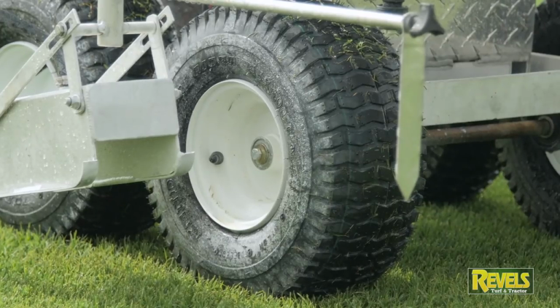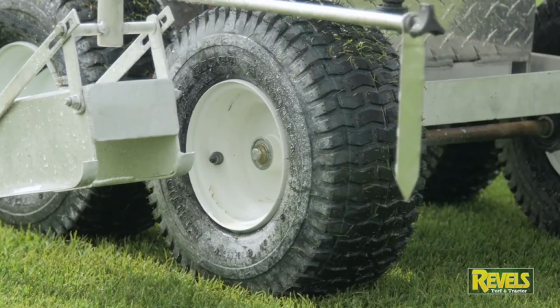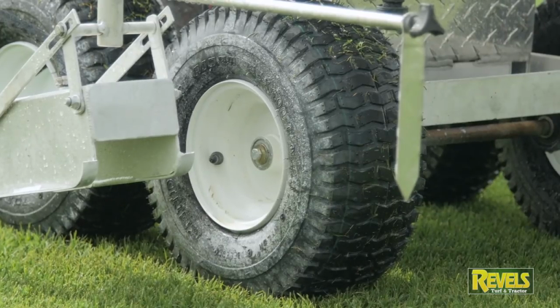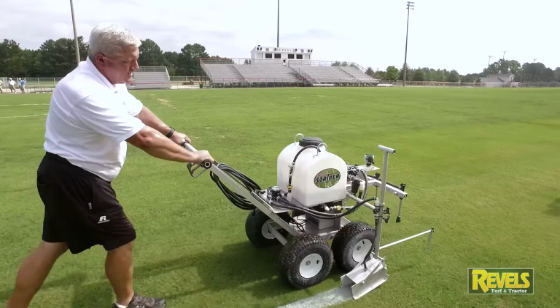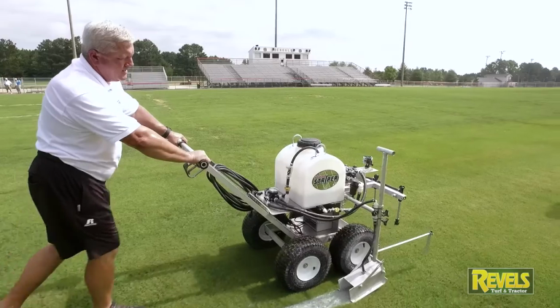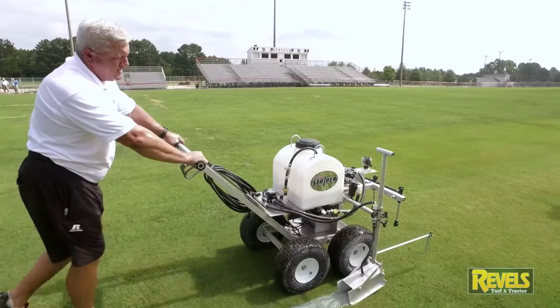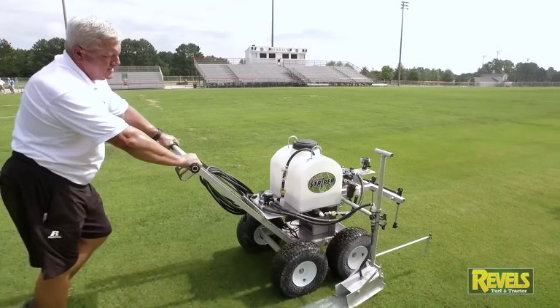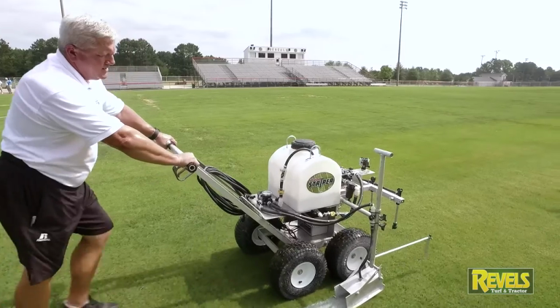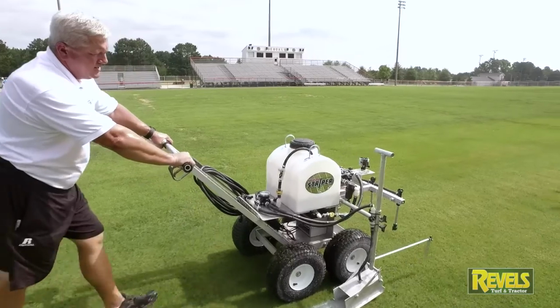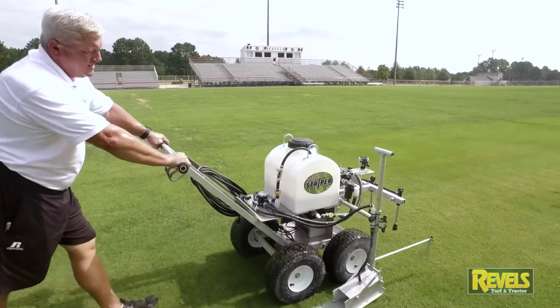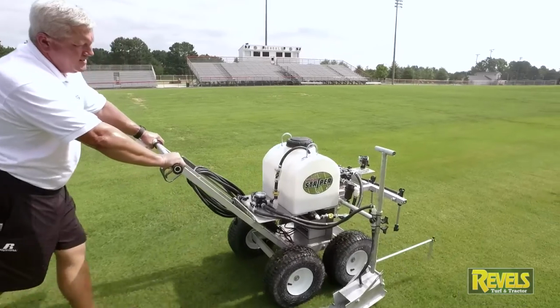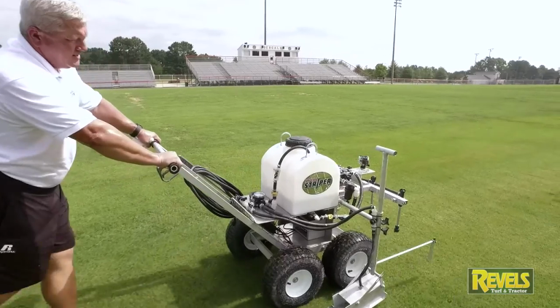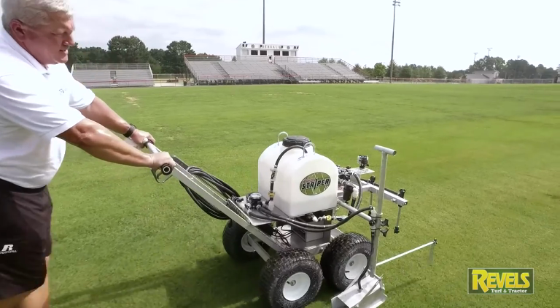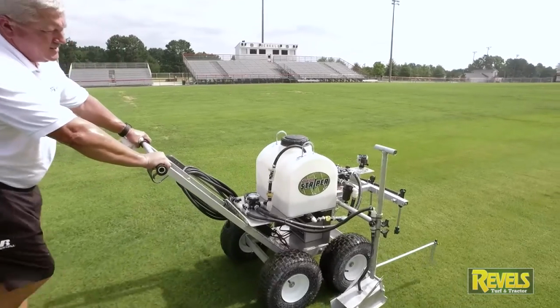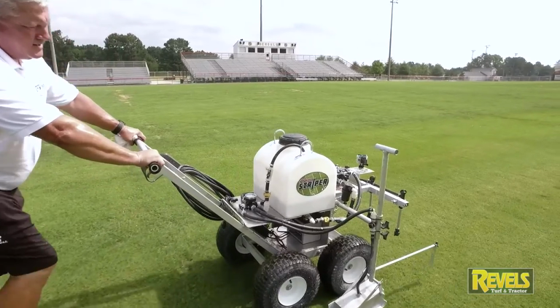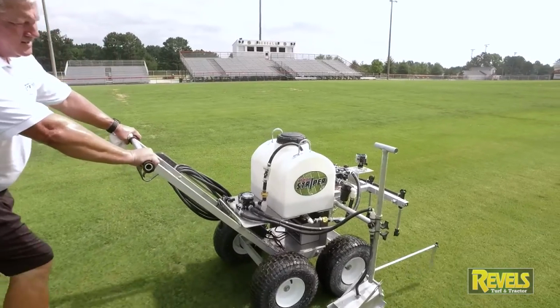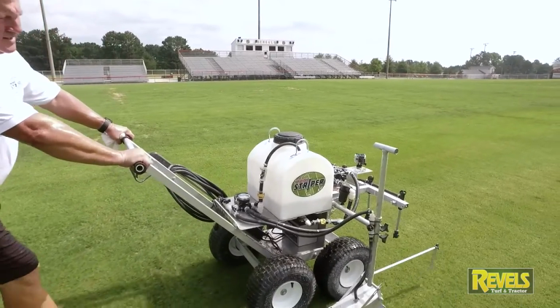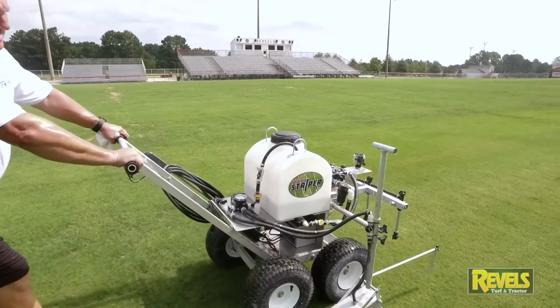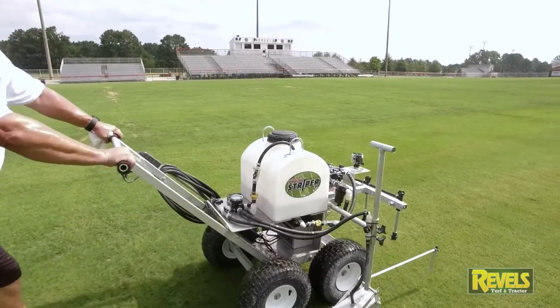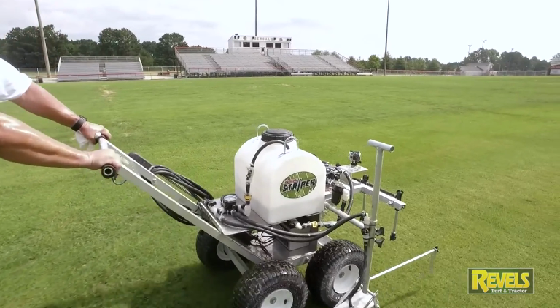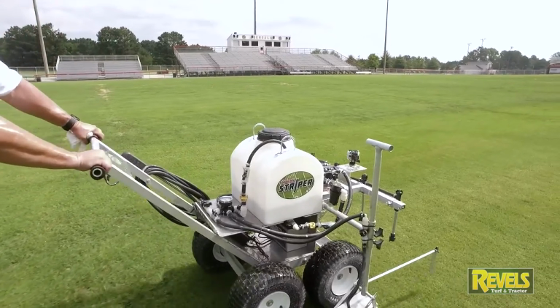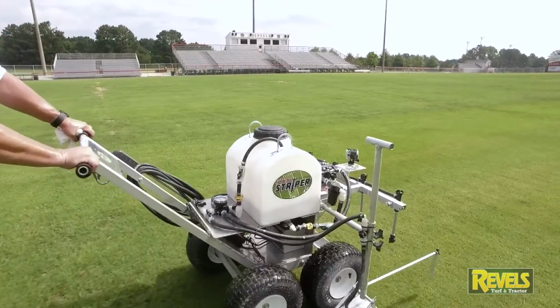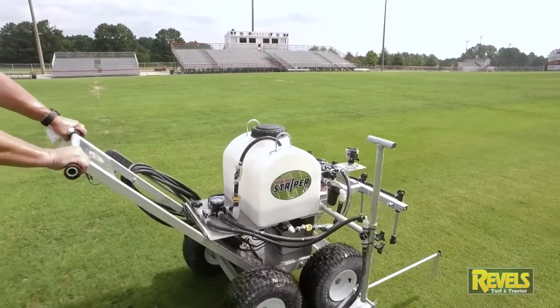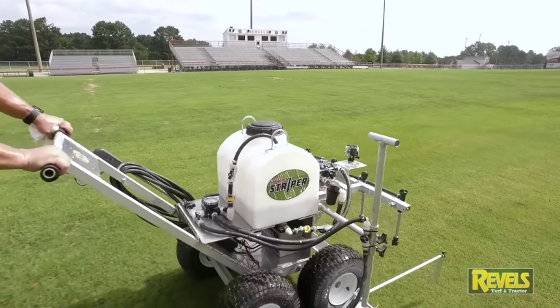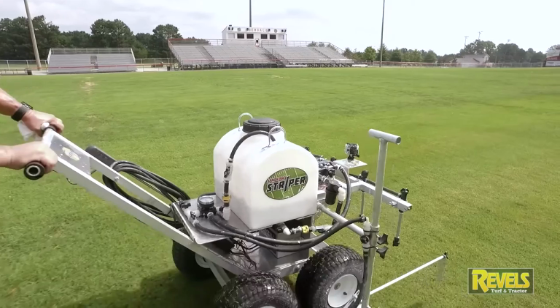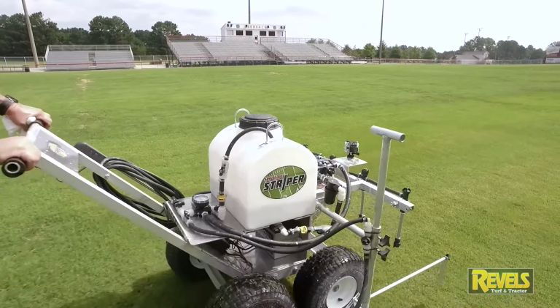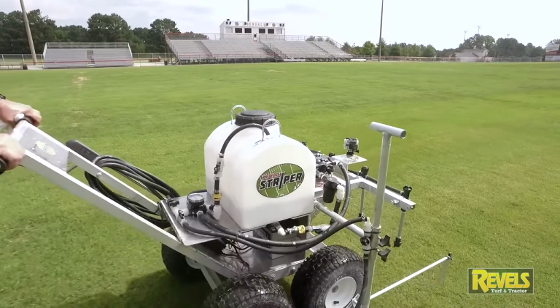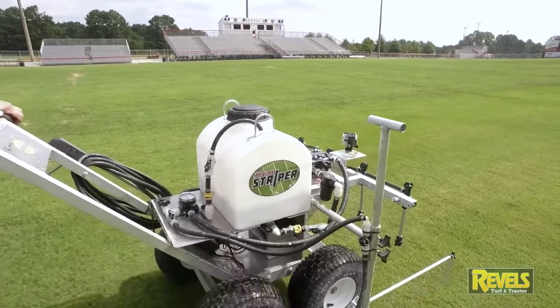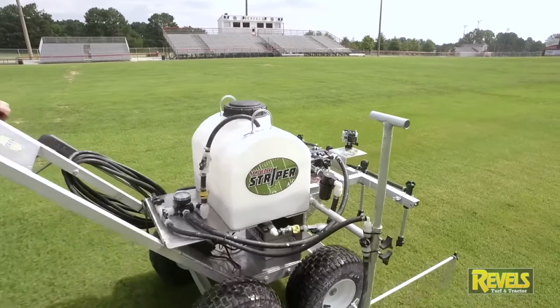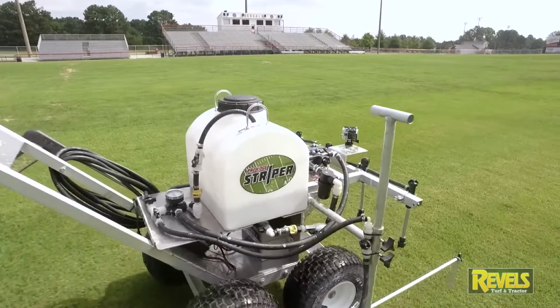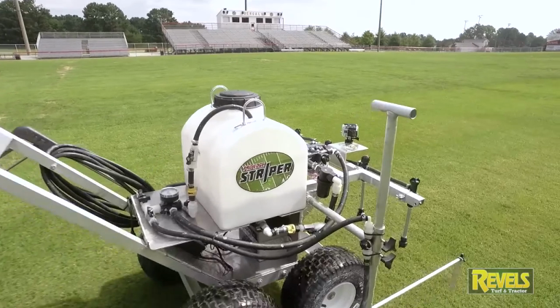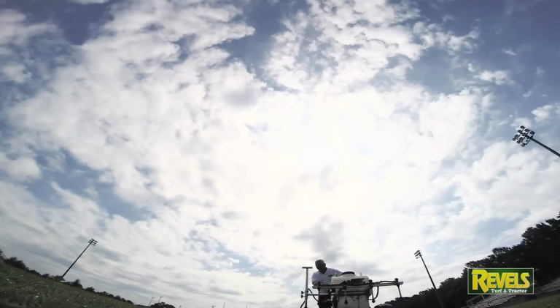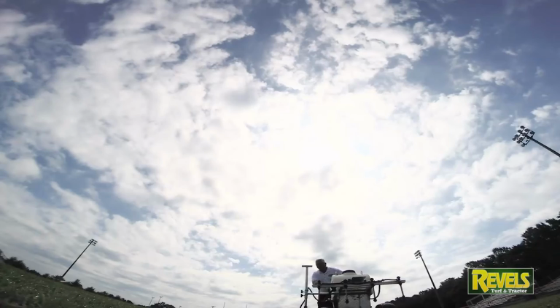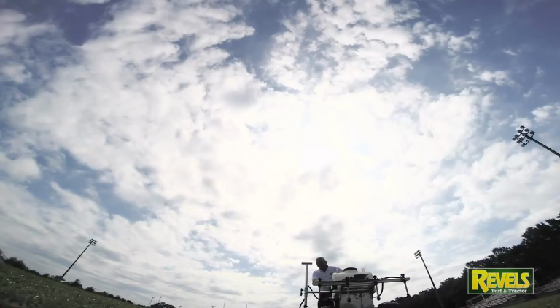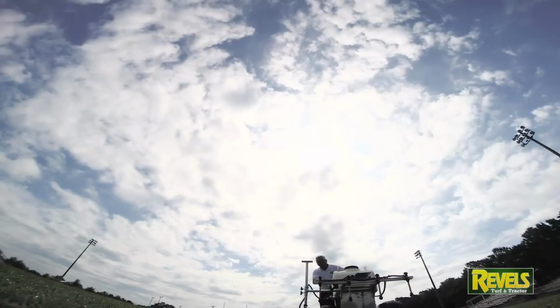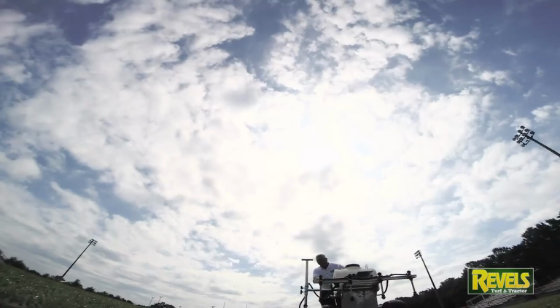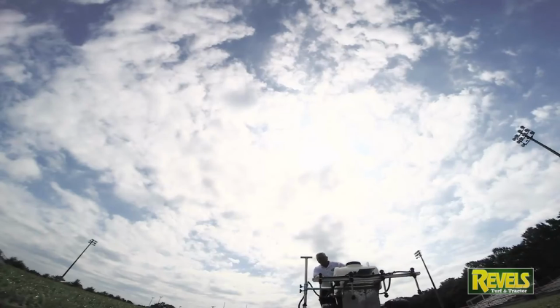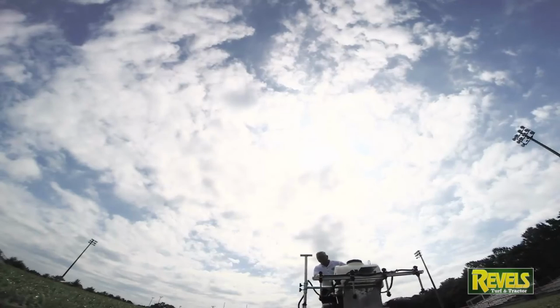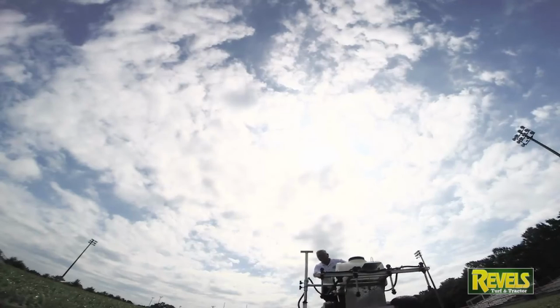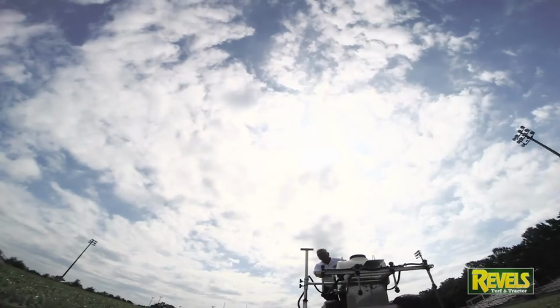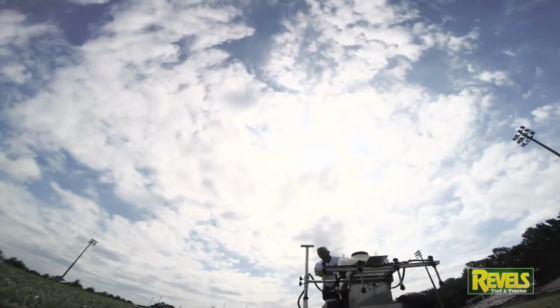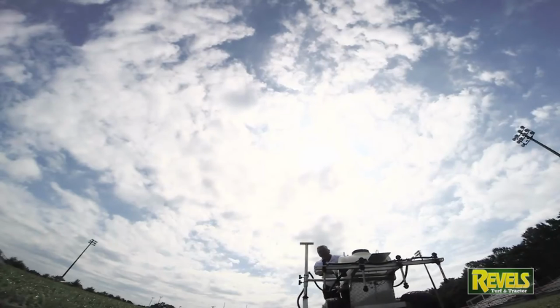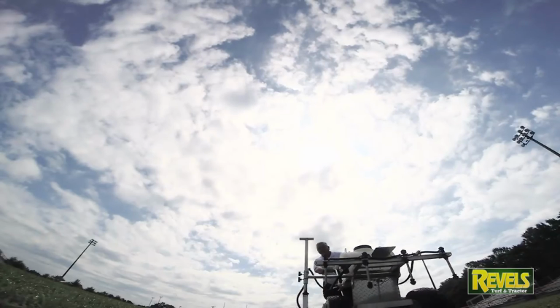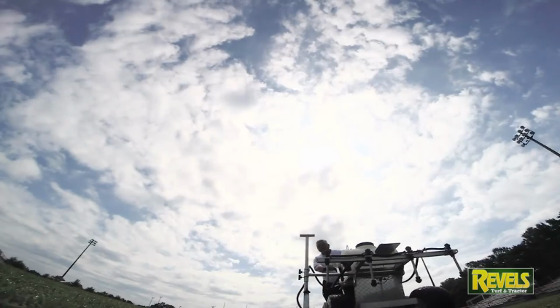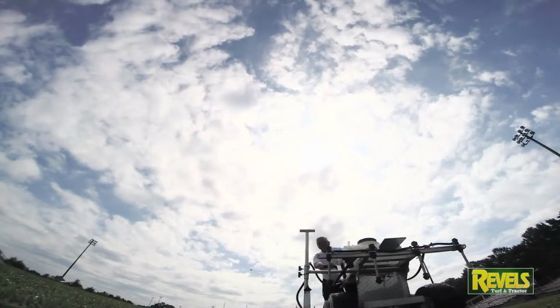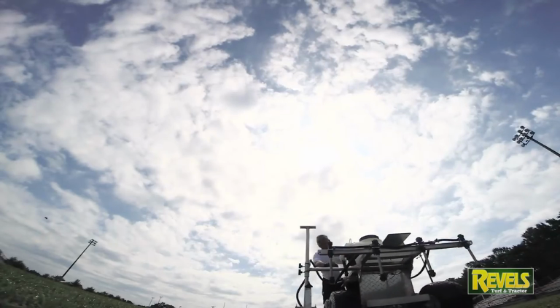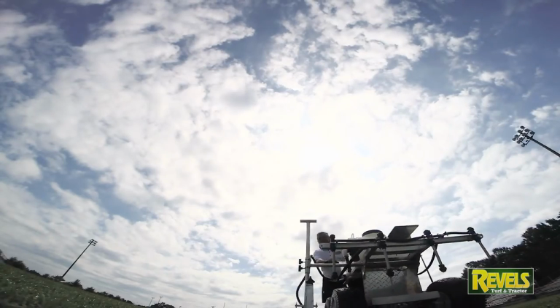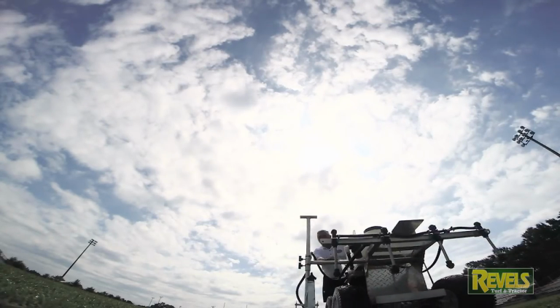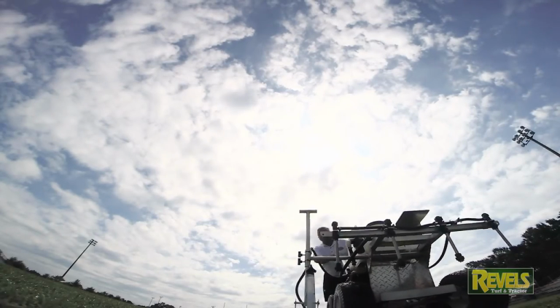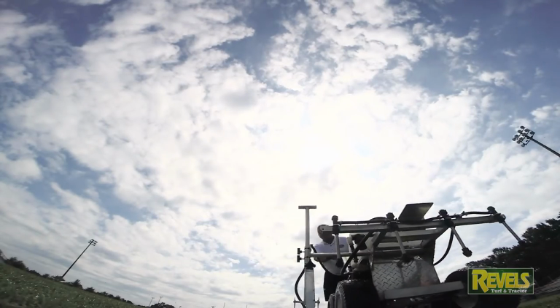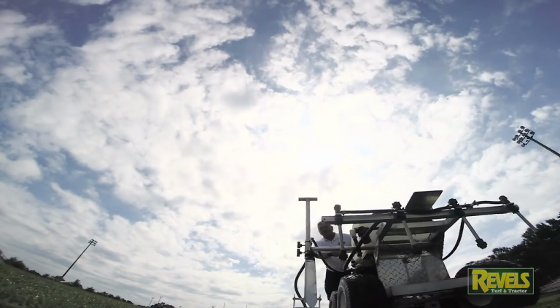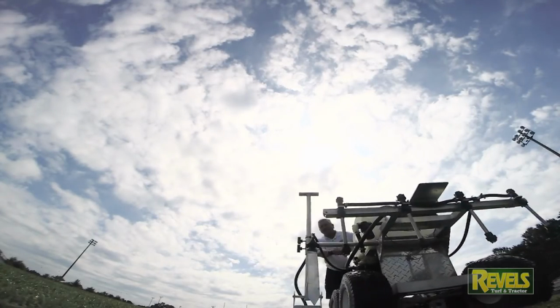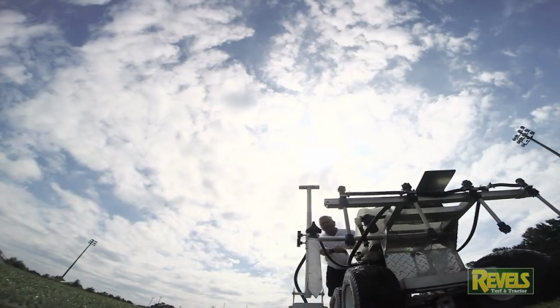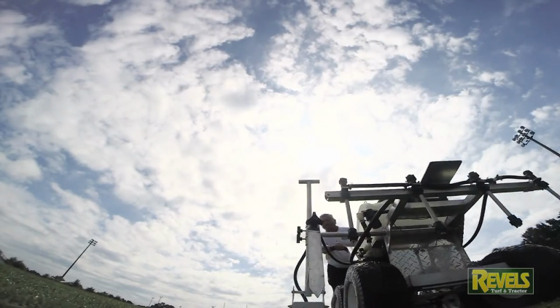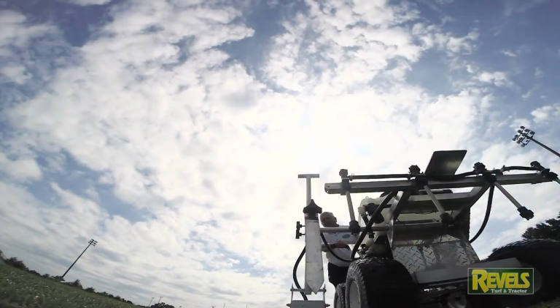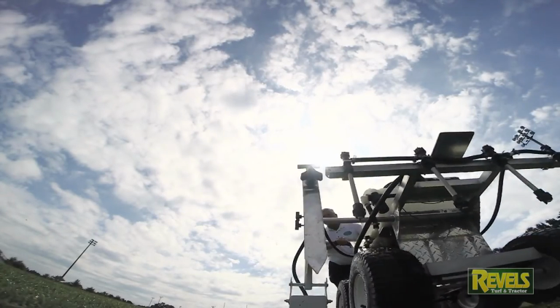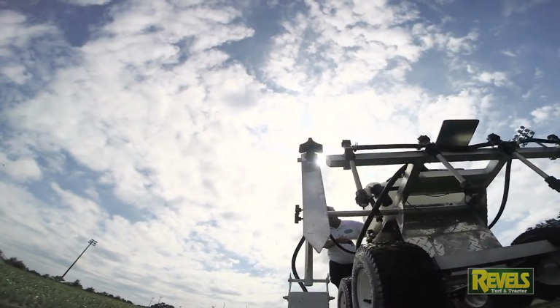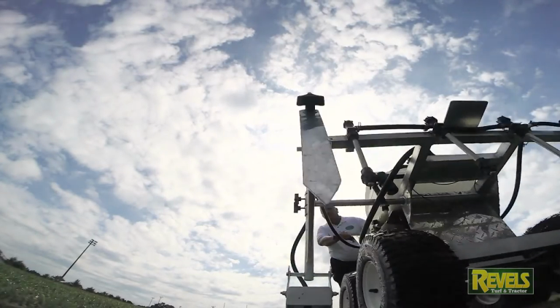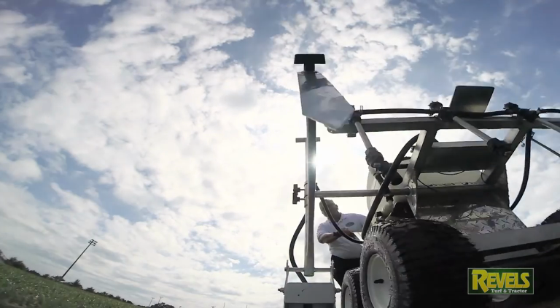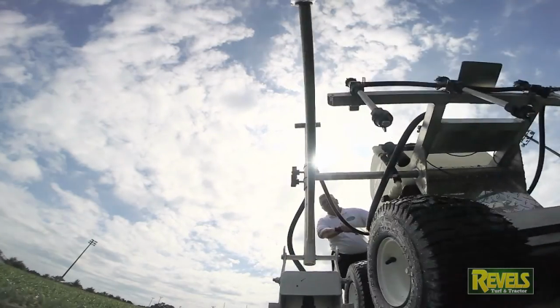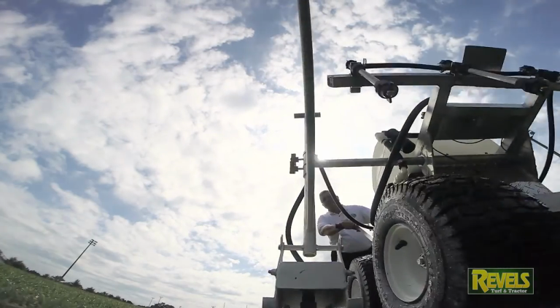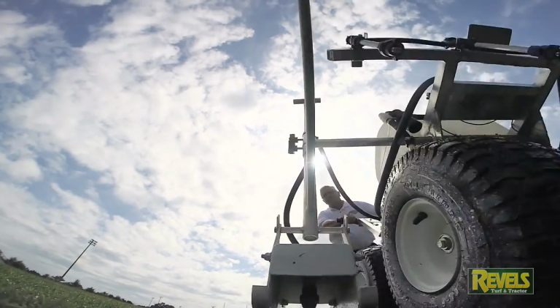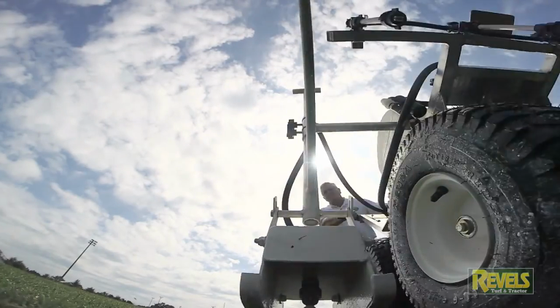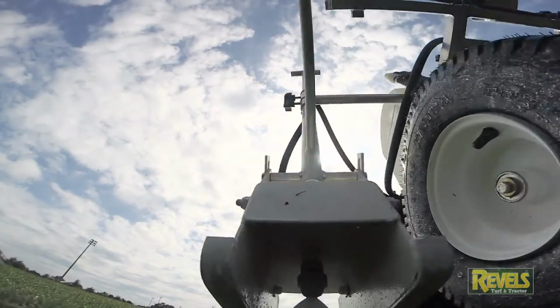What we have here is a very cost-effective piece of equipment. You're going to pay for this machine in a year and a half.